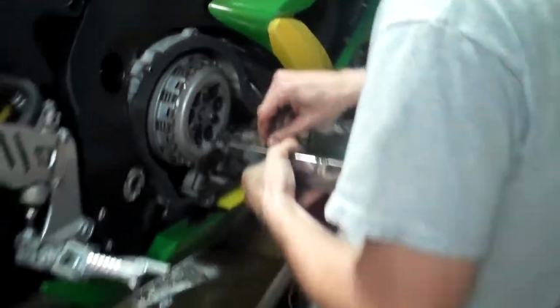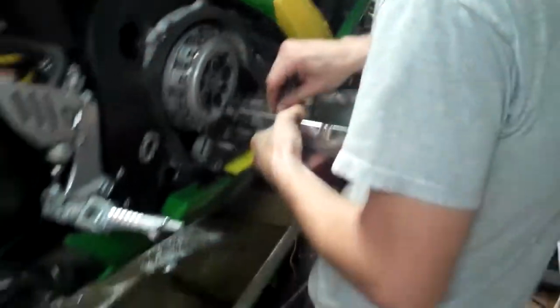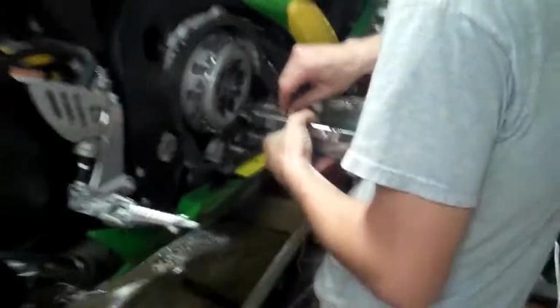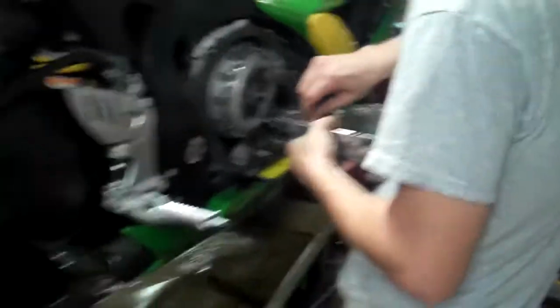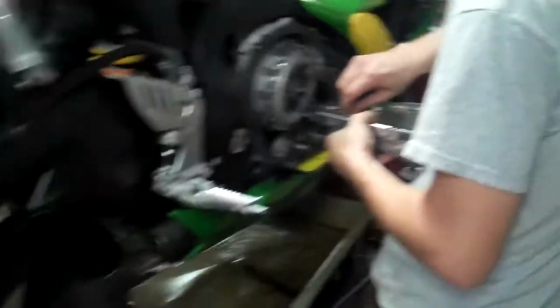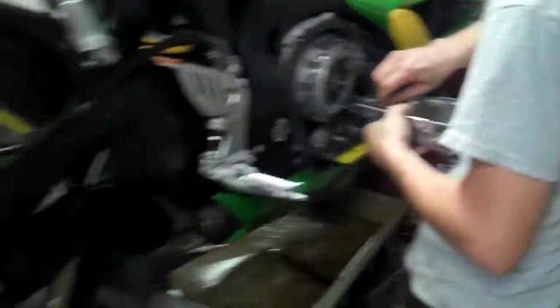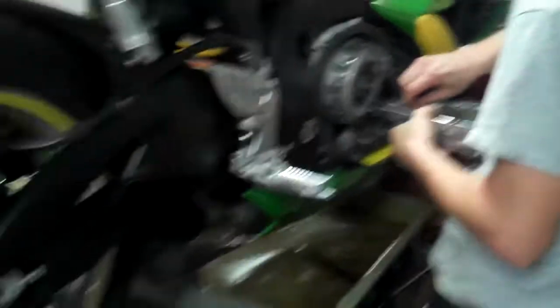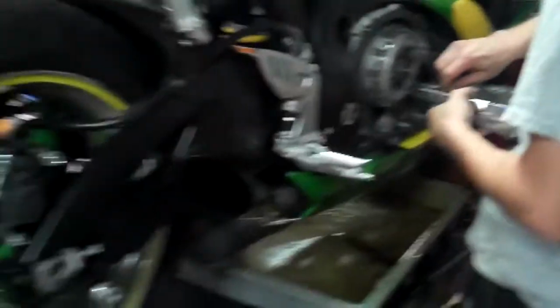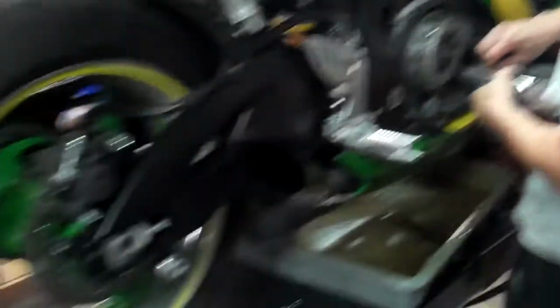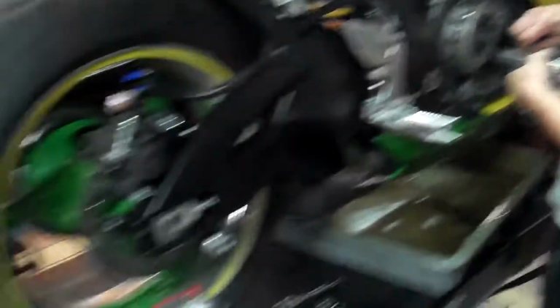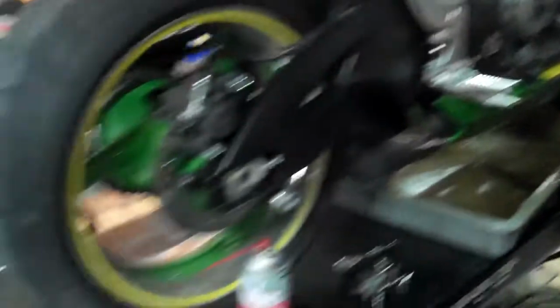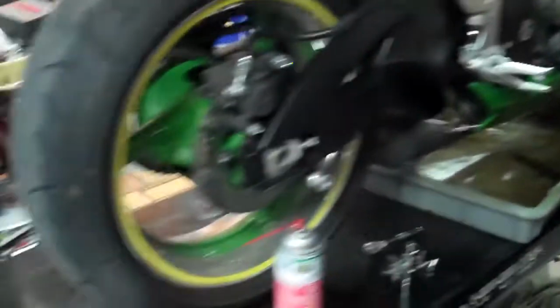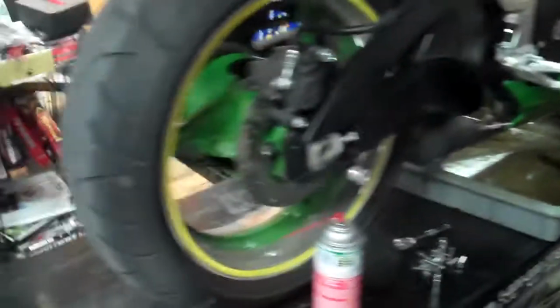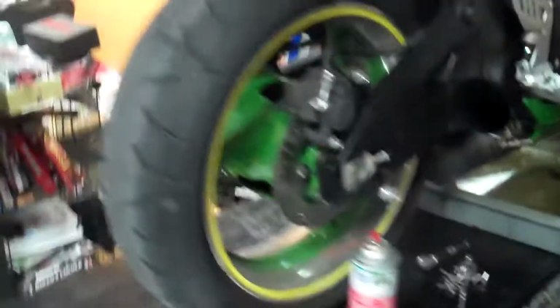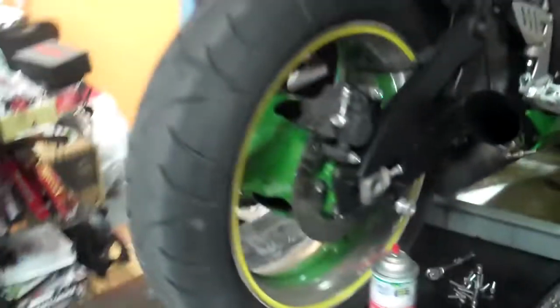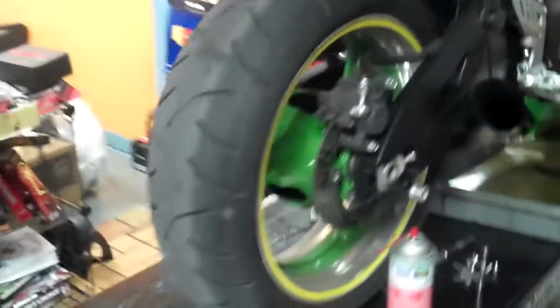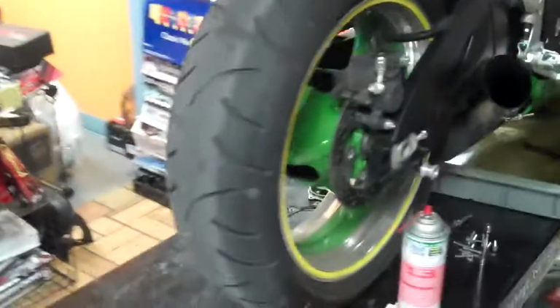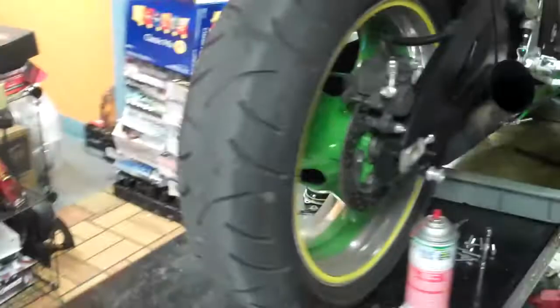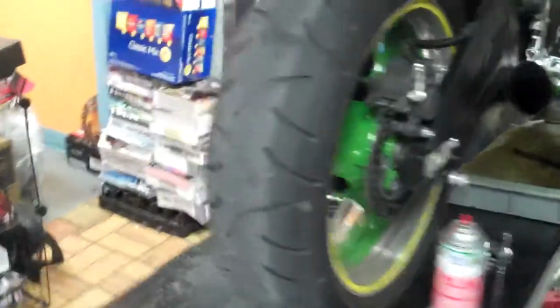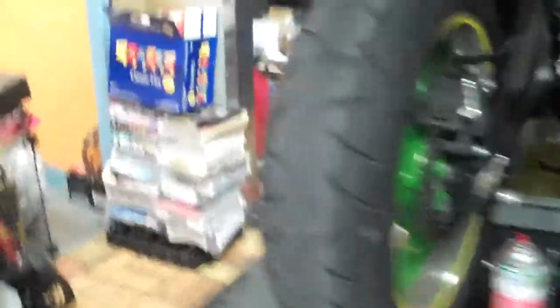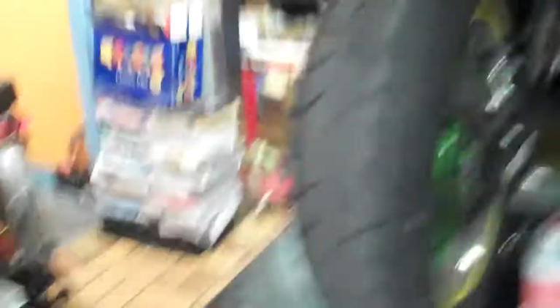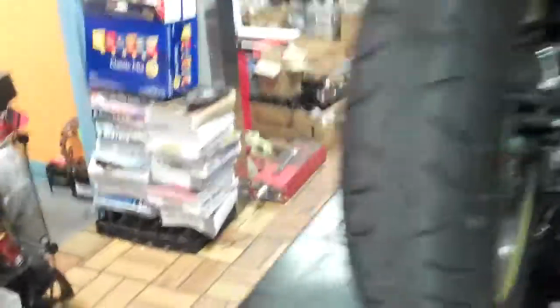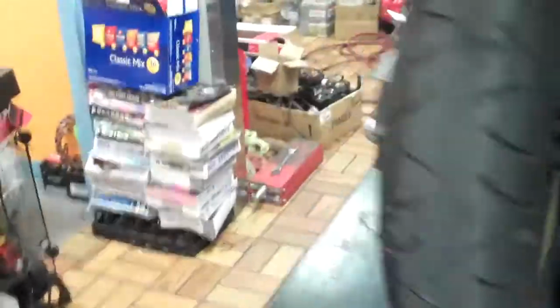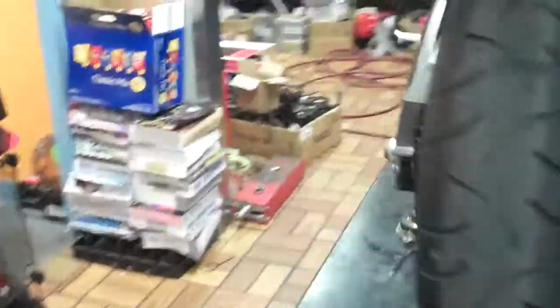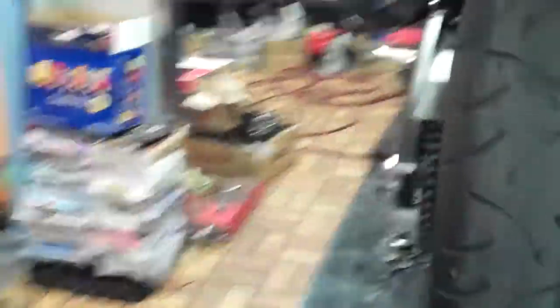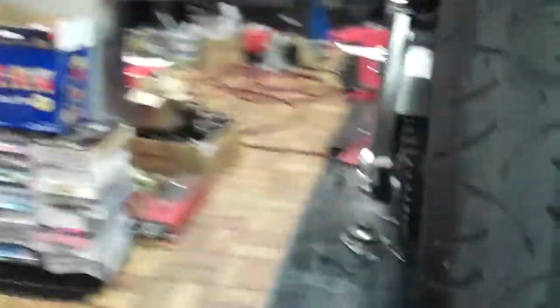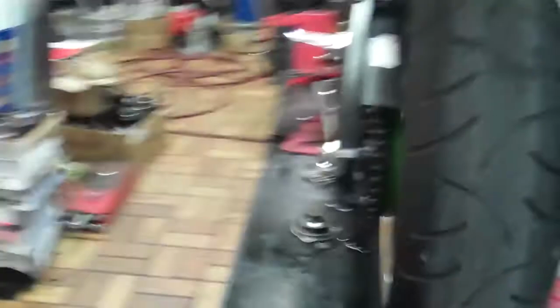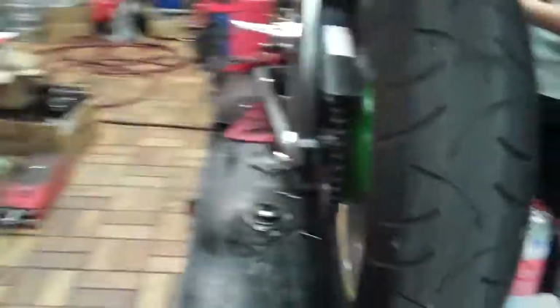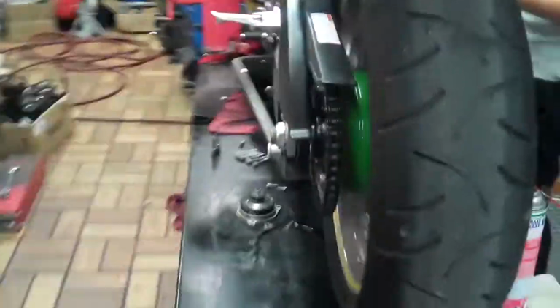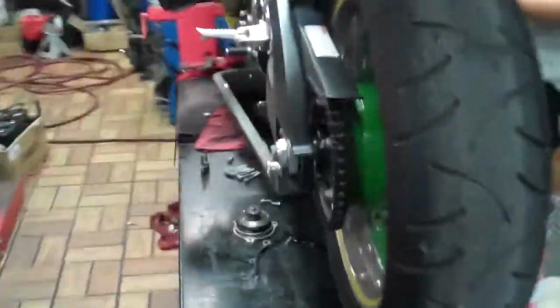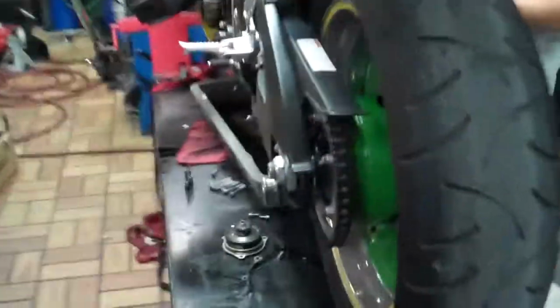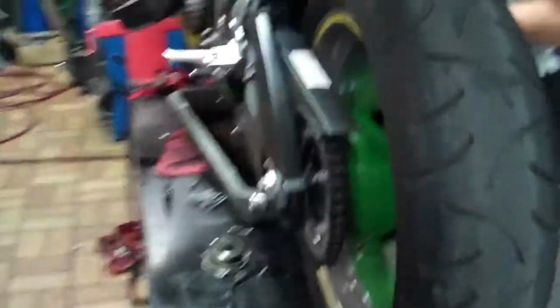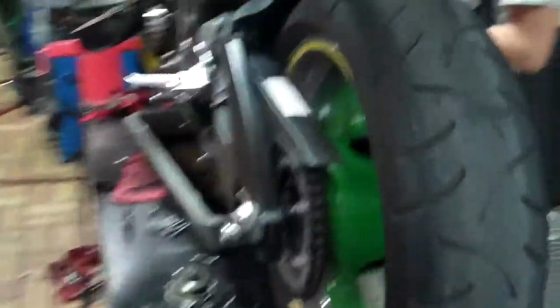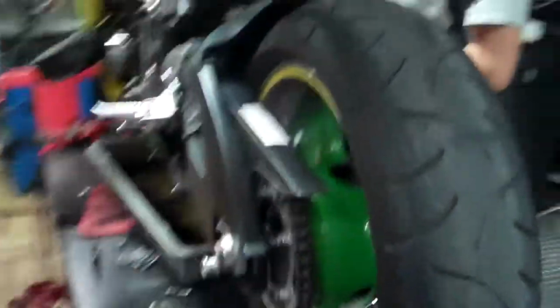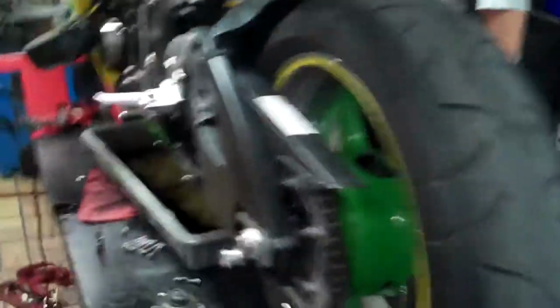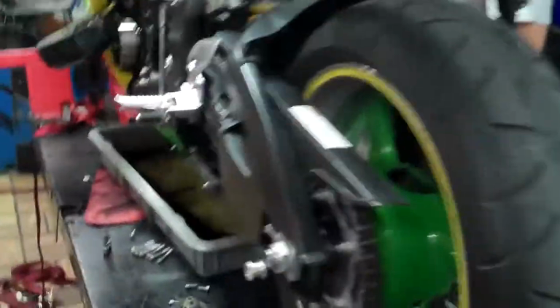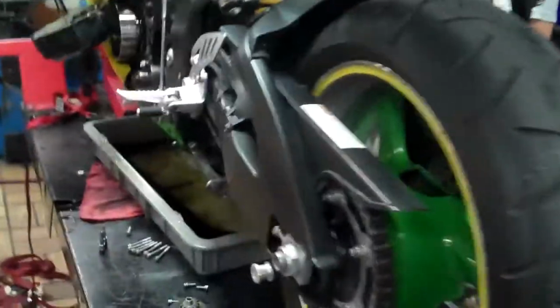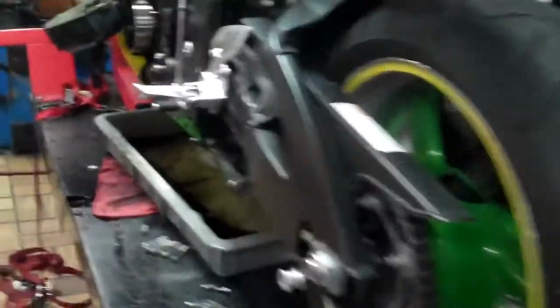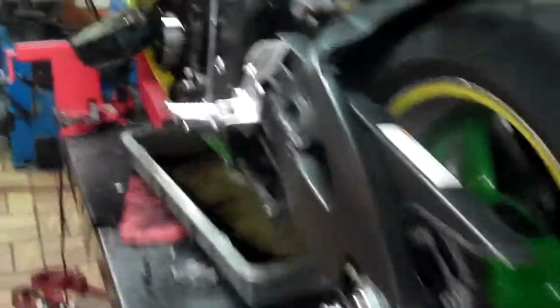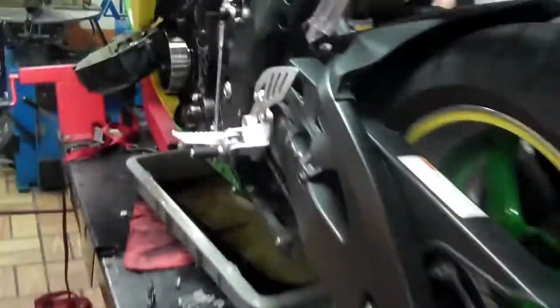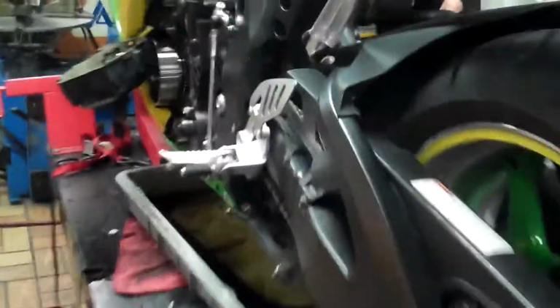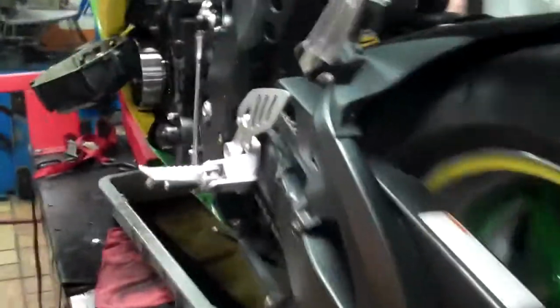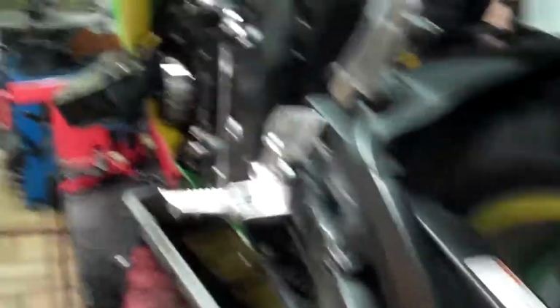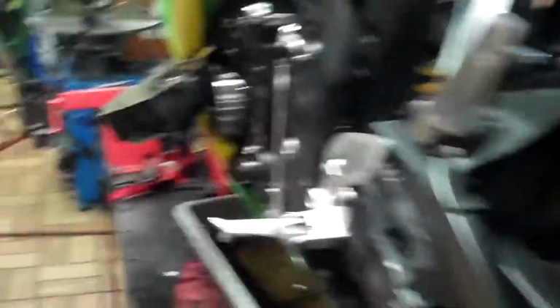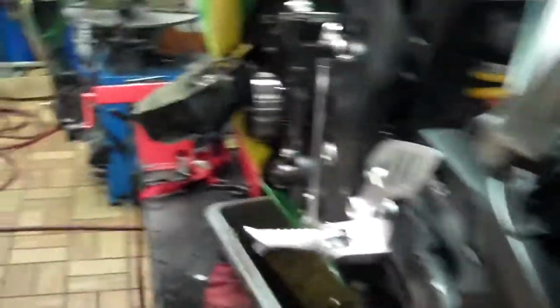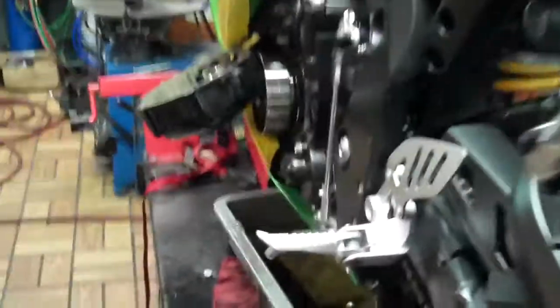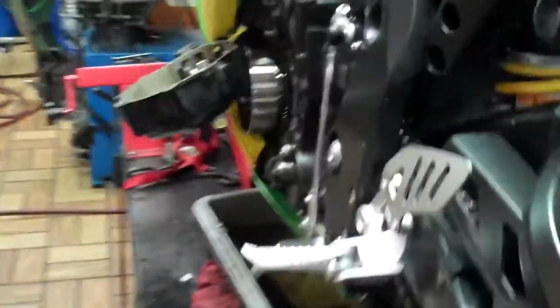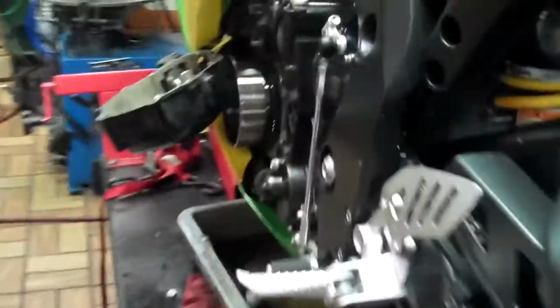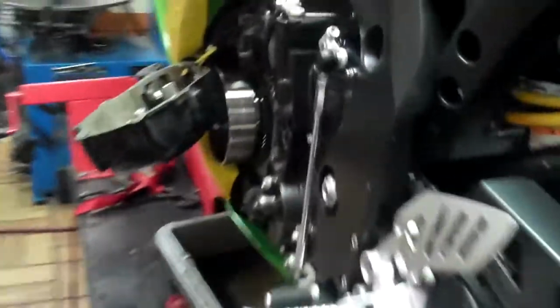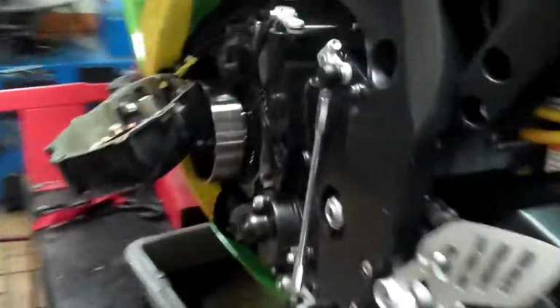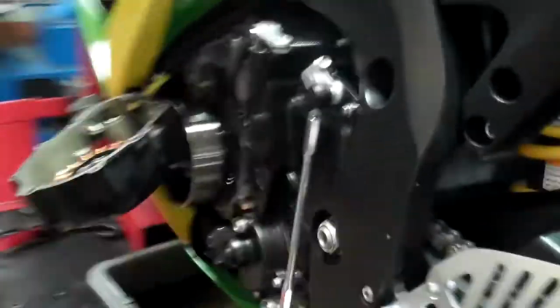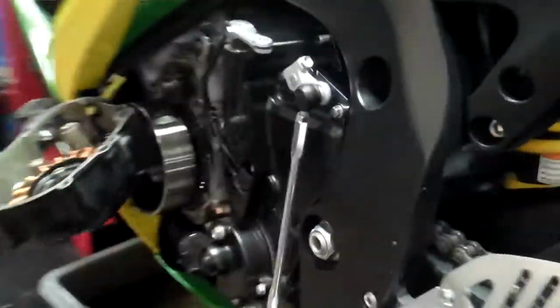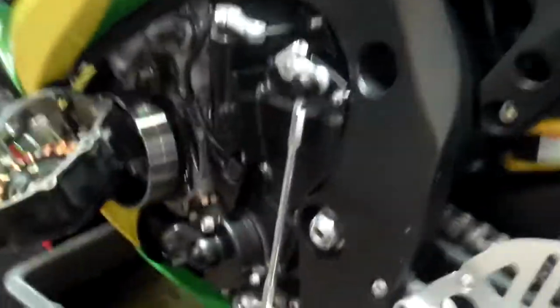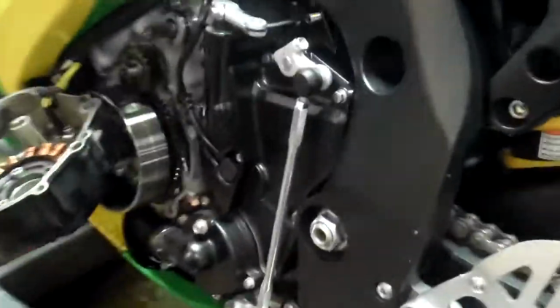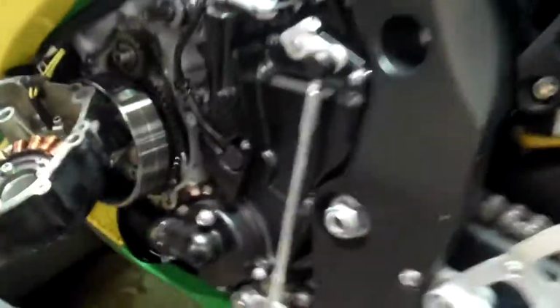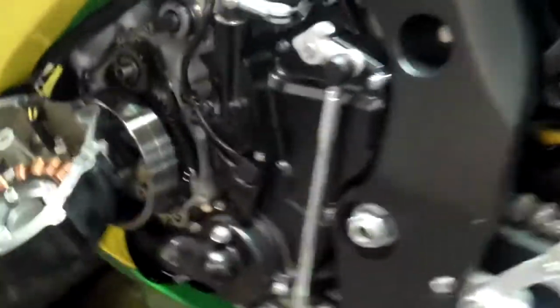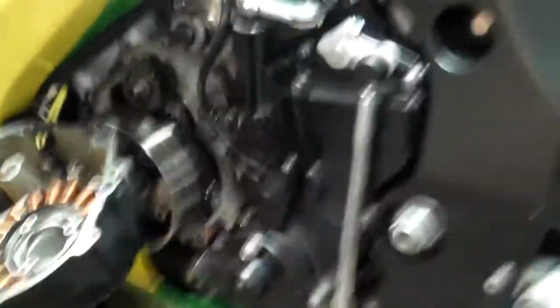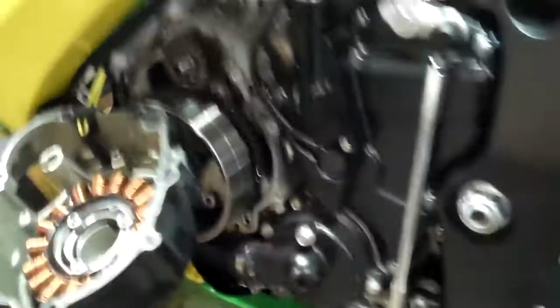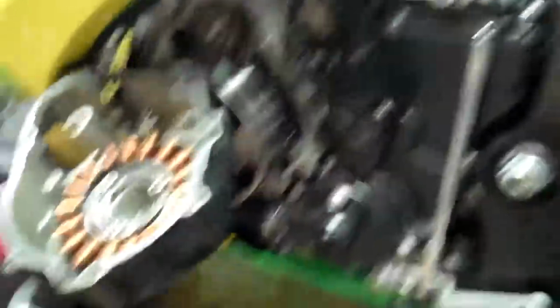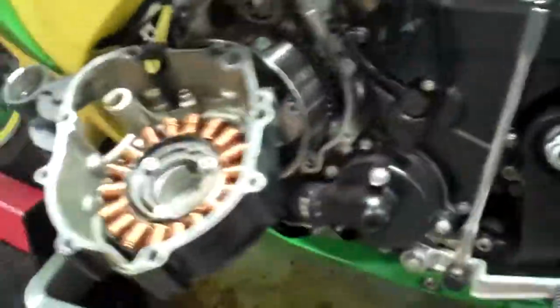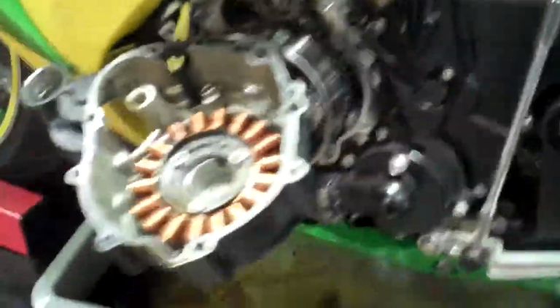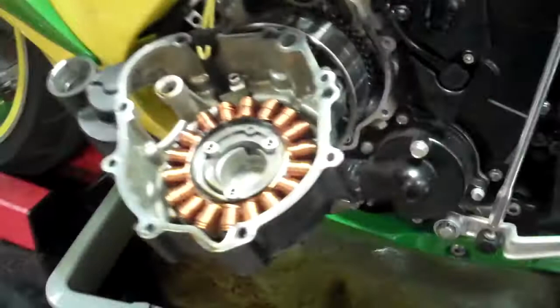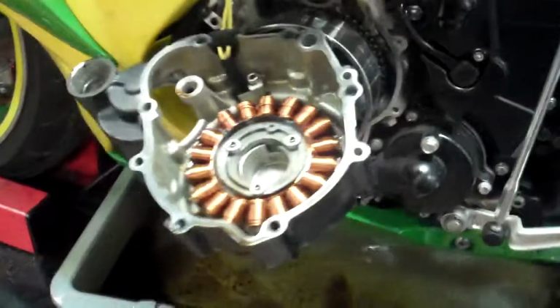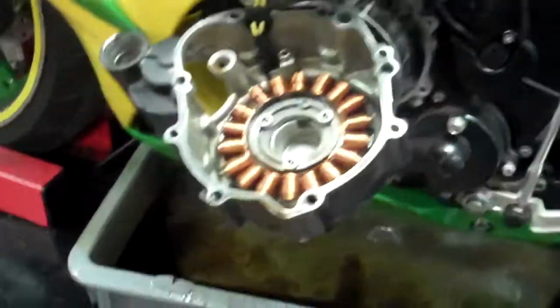Jack here at M43 Power Sports. Installing clutch and stator covers on the 06 to 2011 Gixxer 600 and 750.